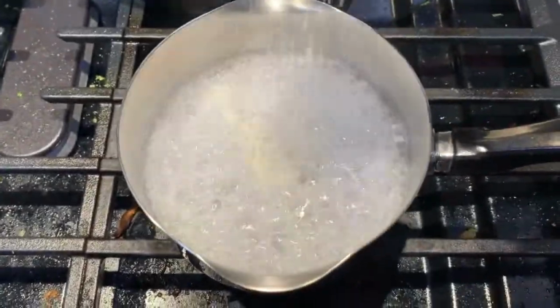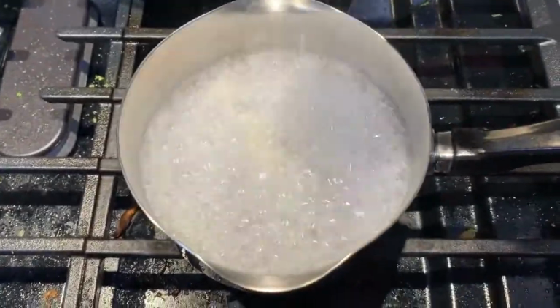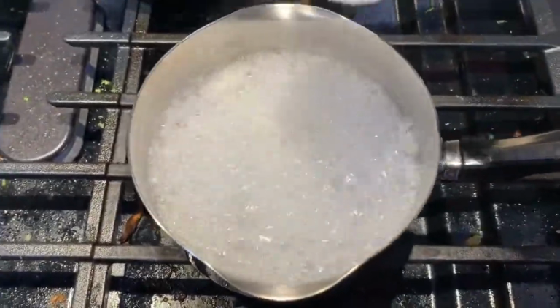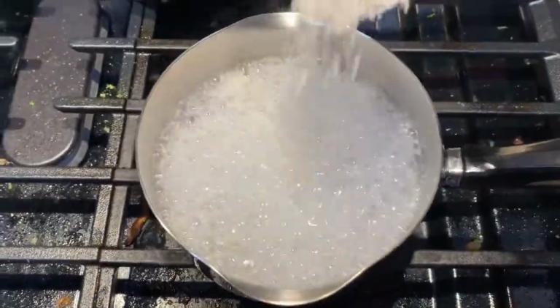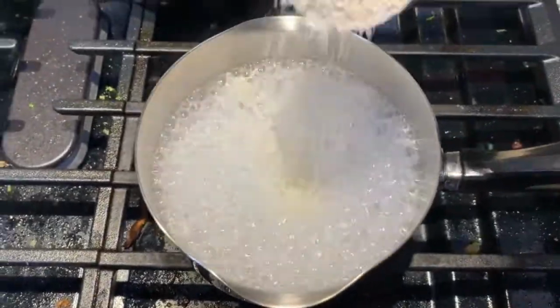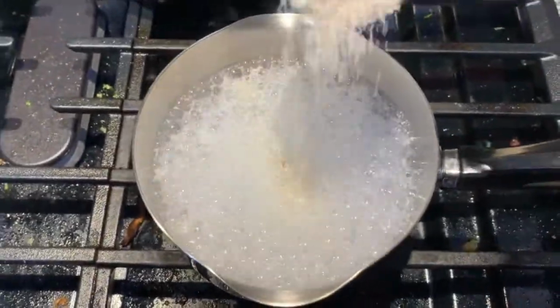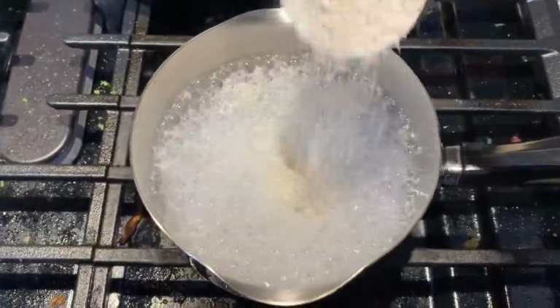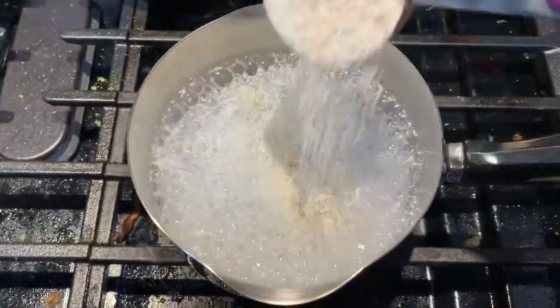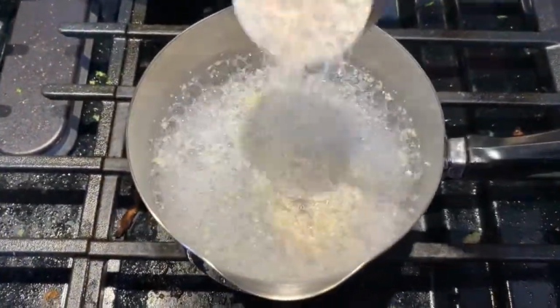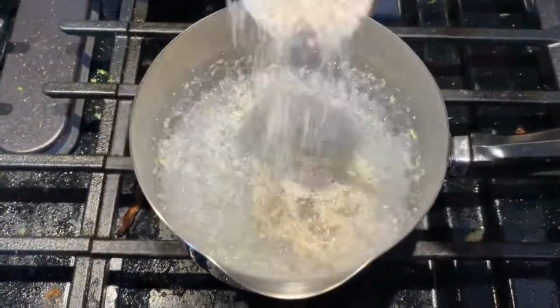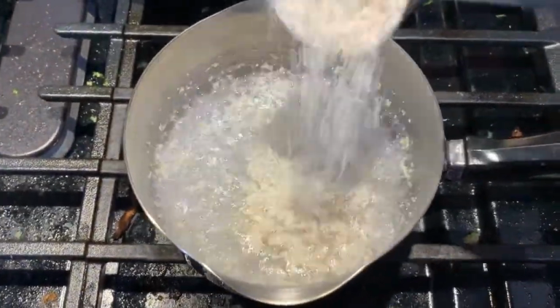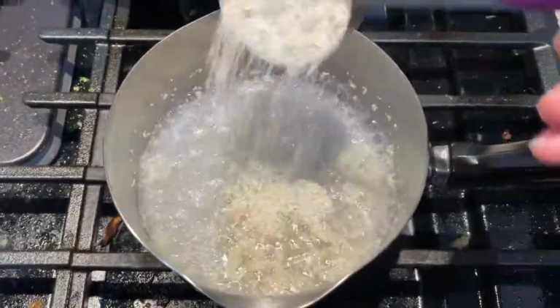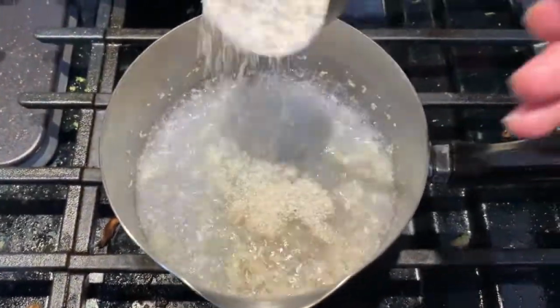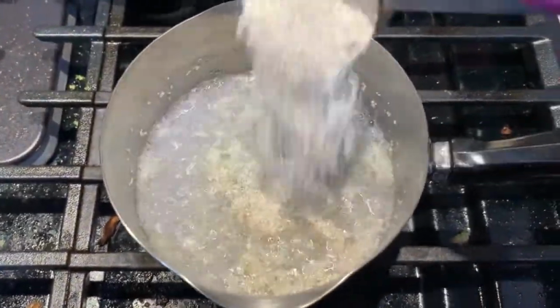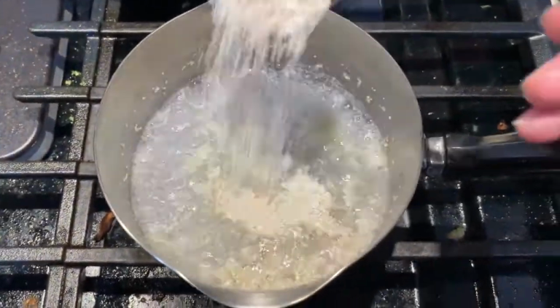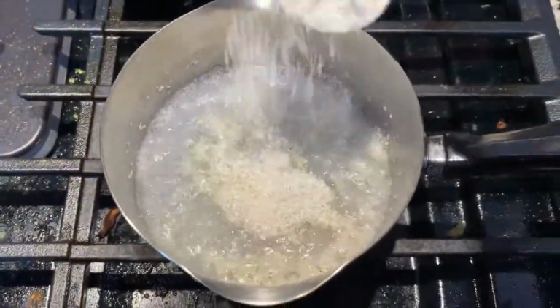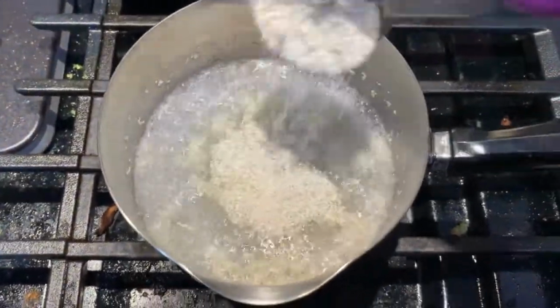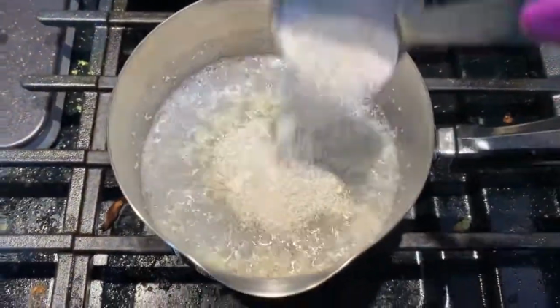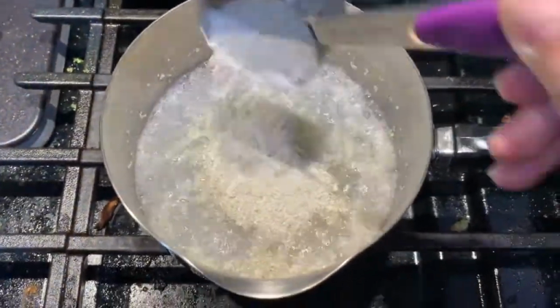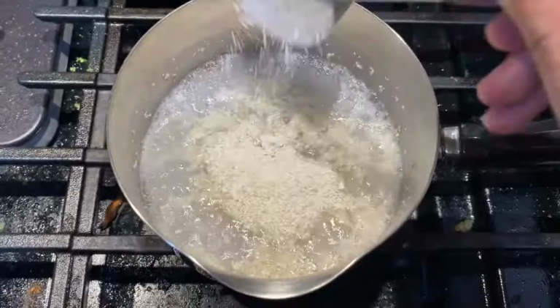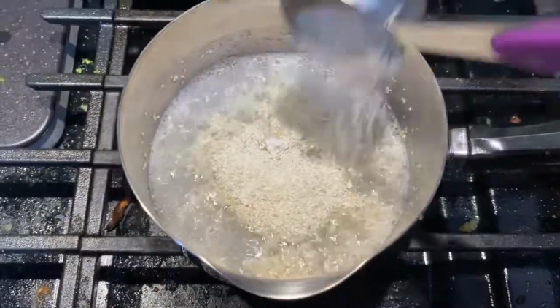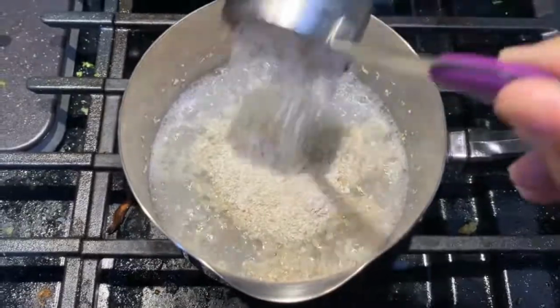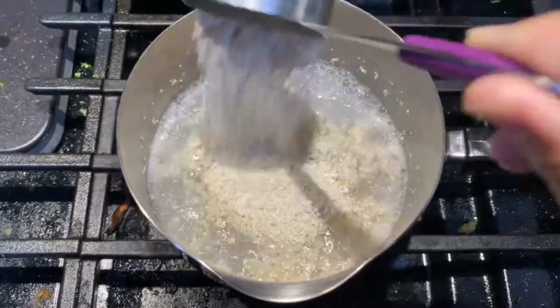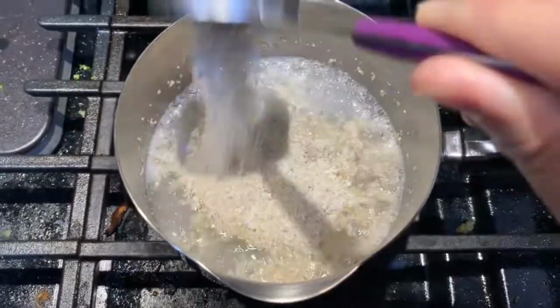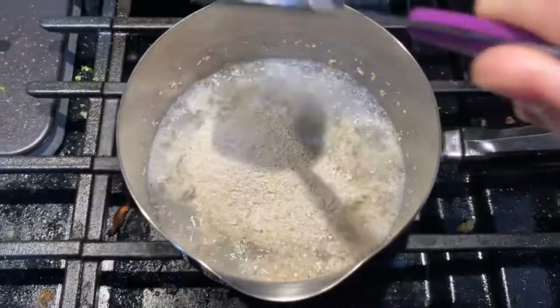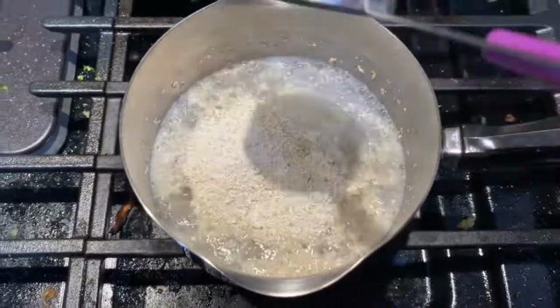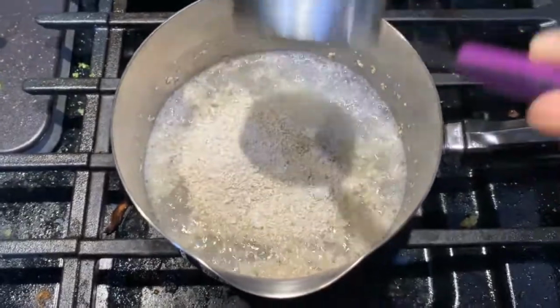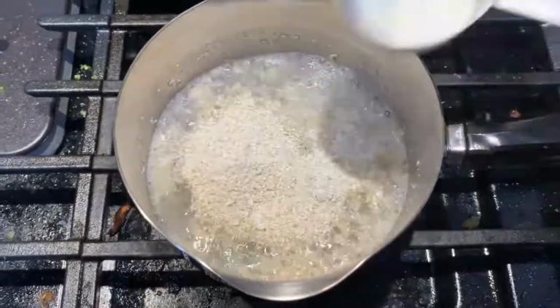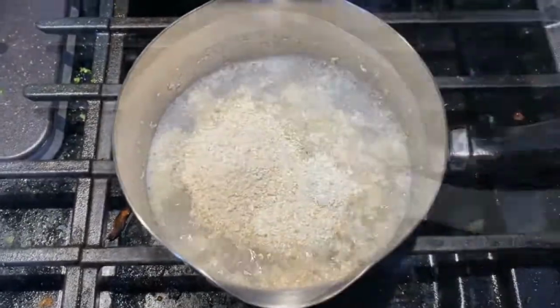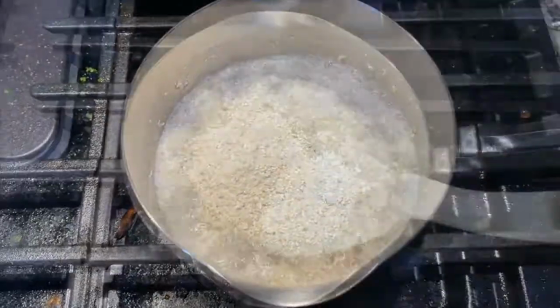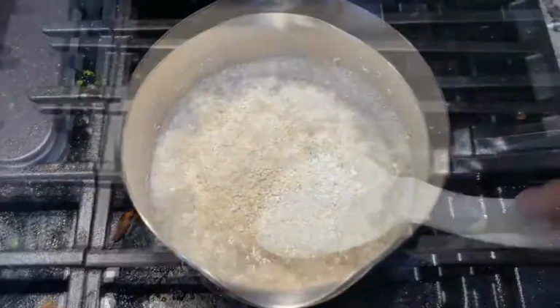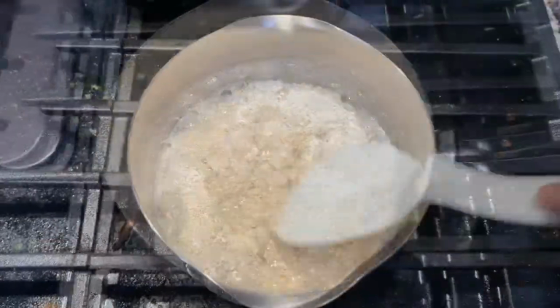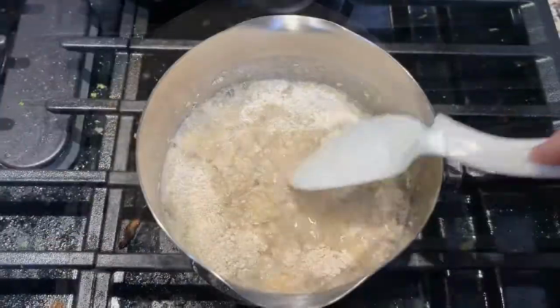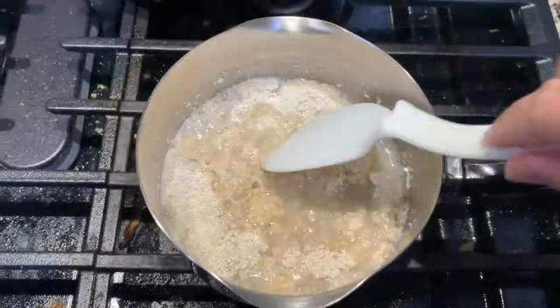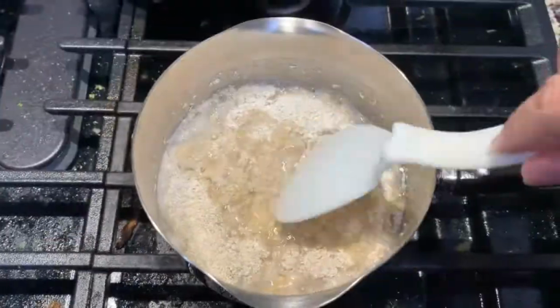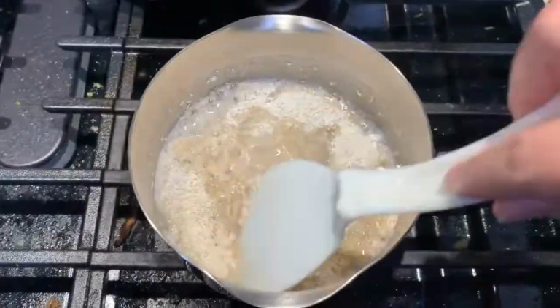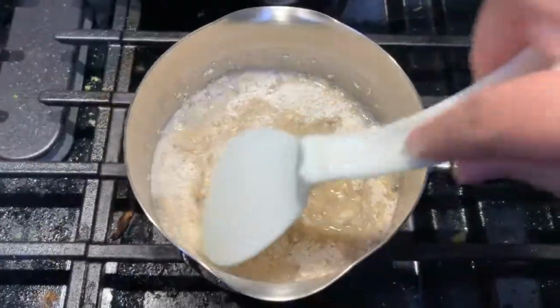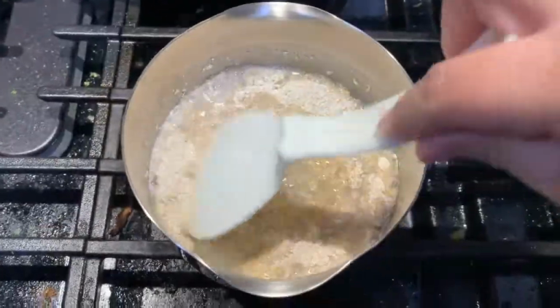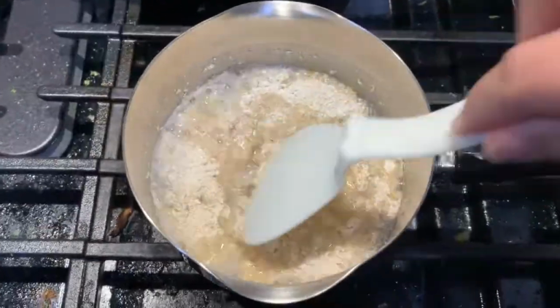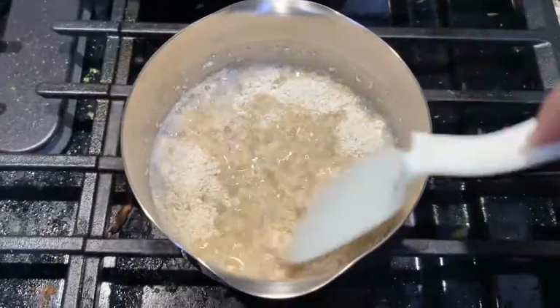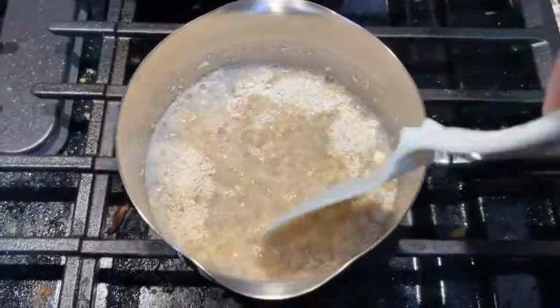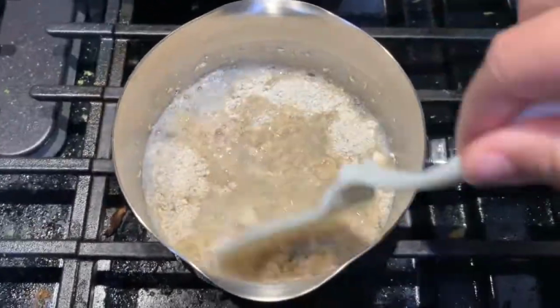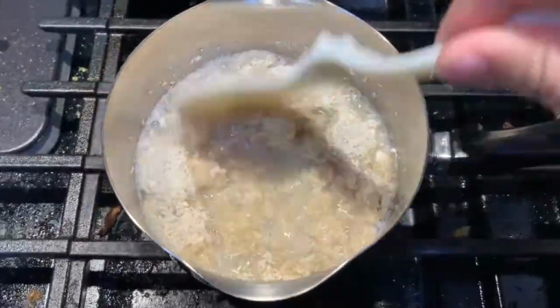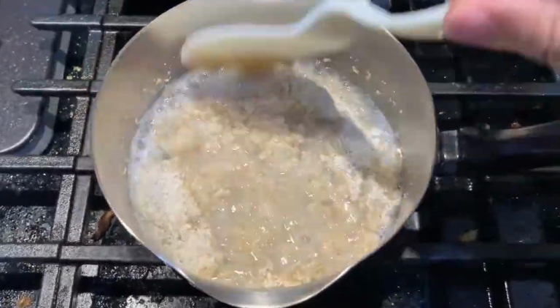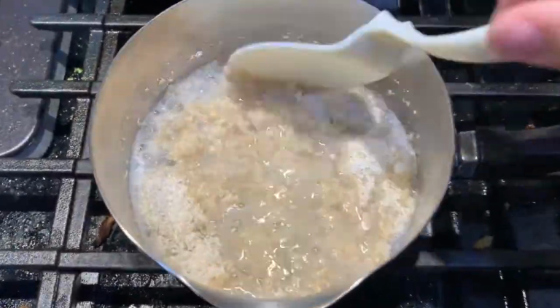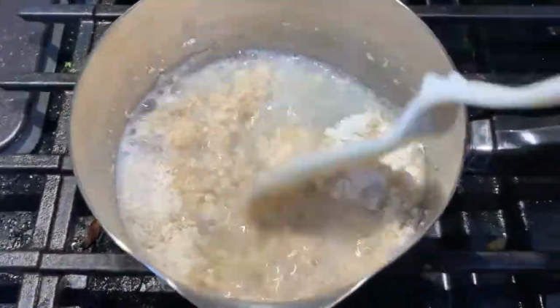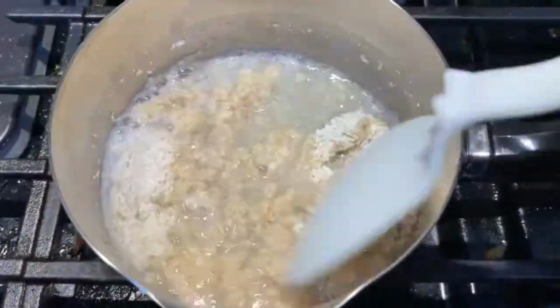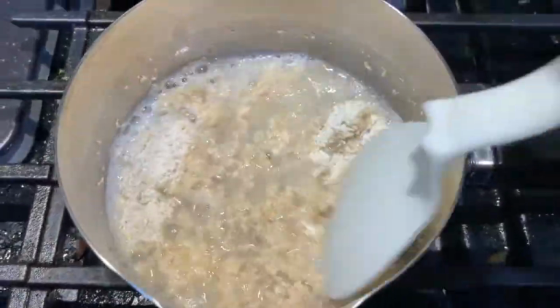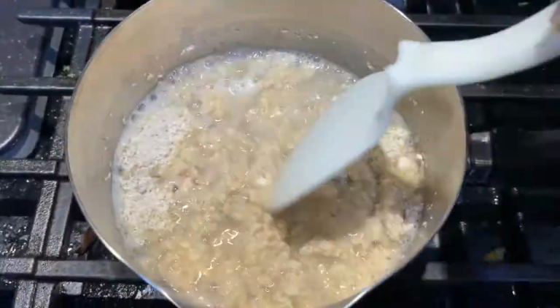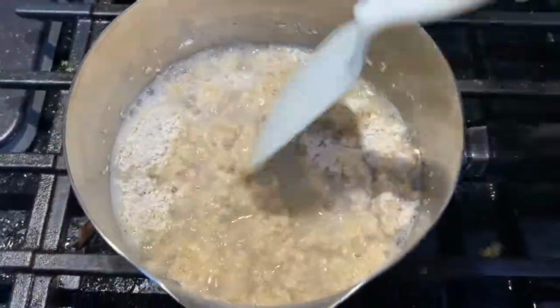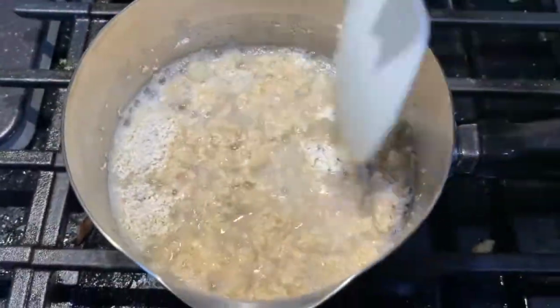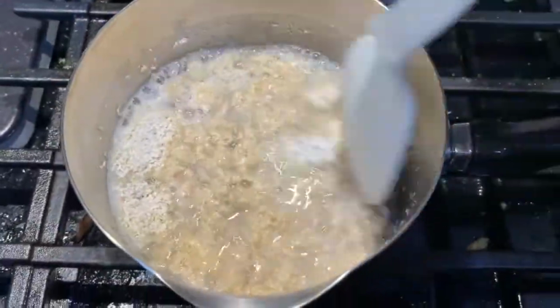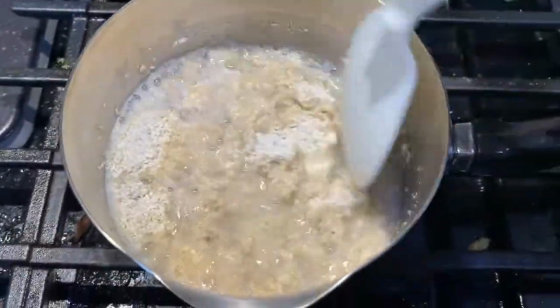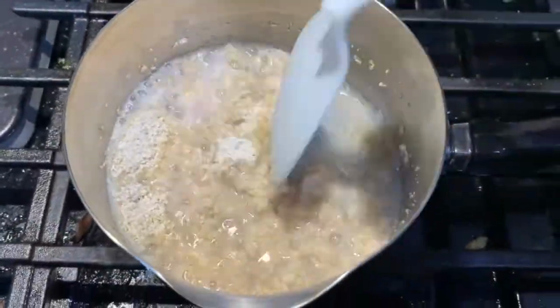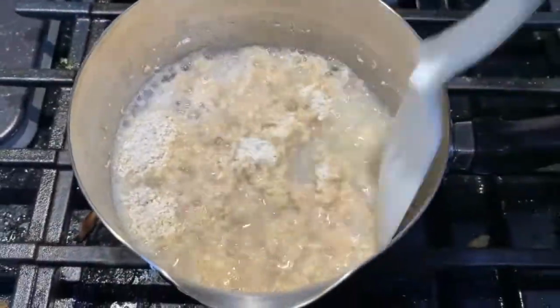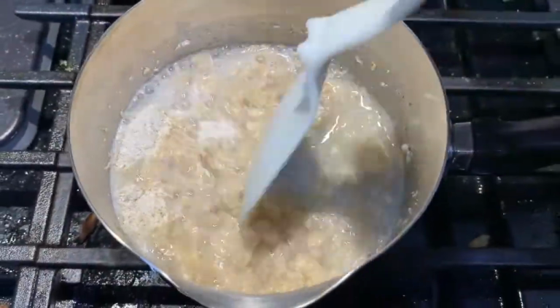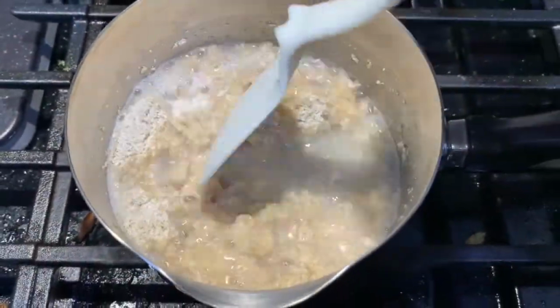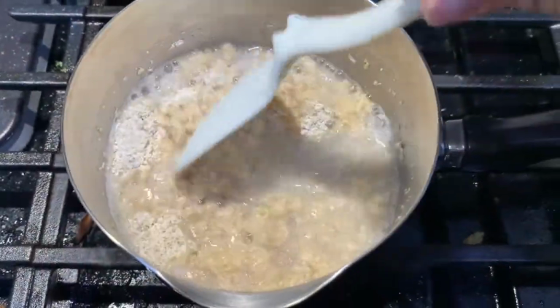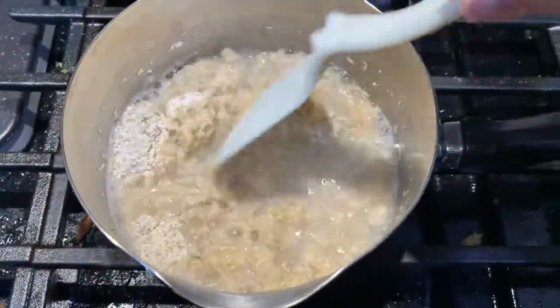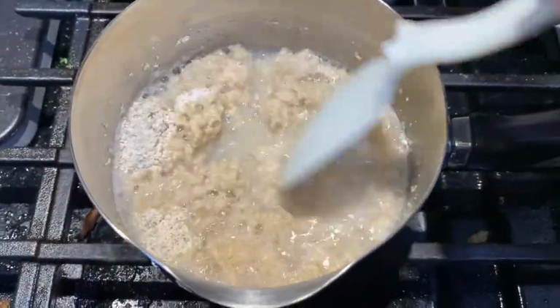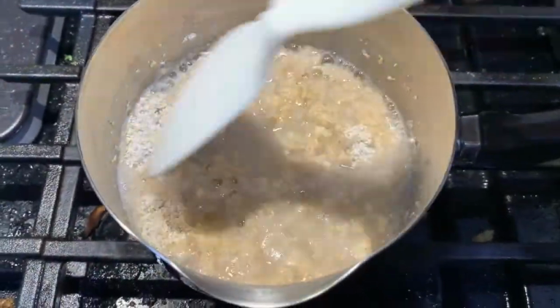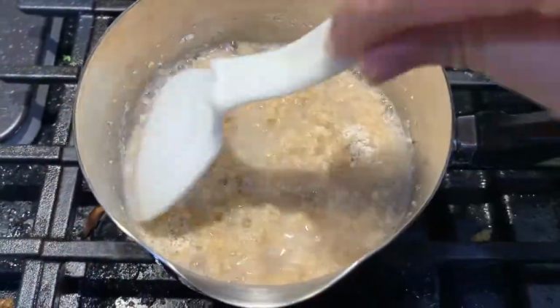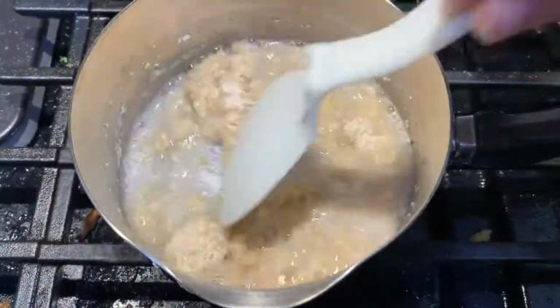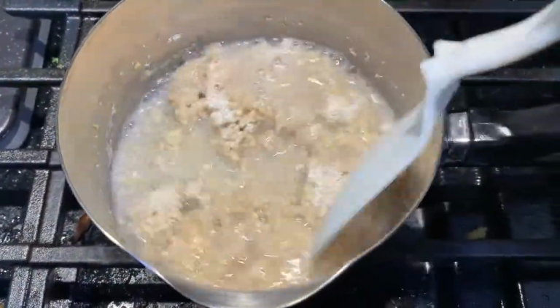Cook under low heat and keep stirring to avoid clumping.